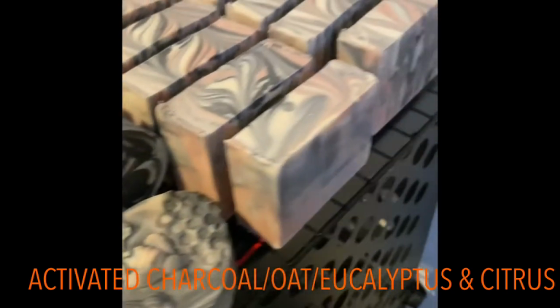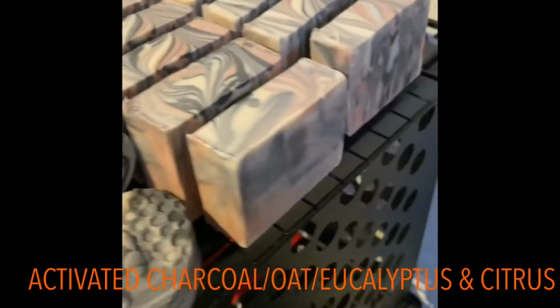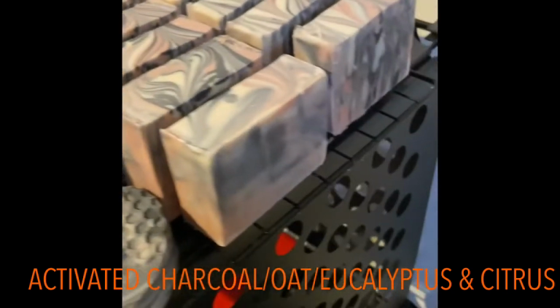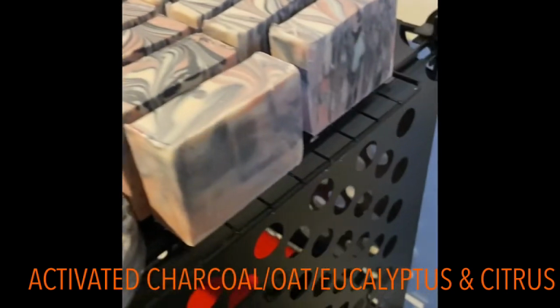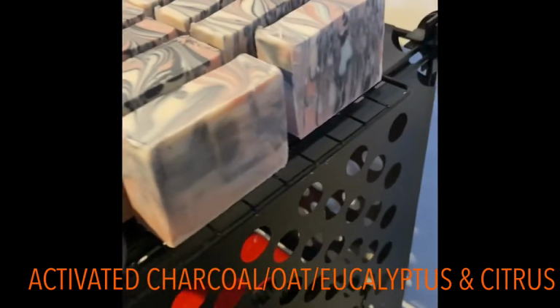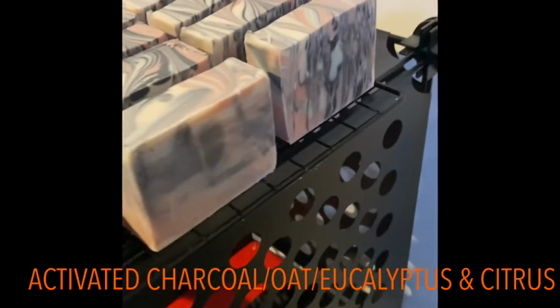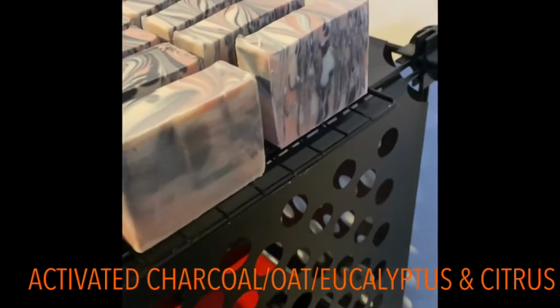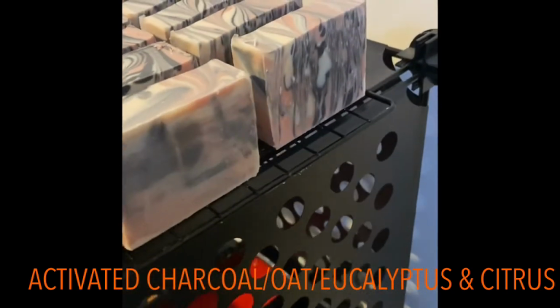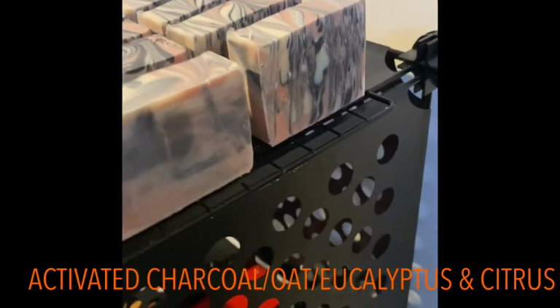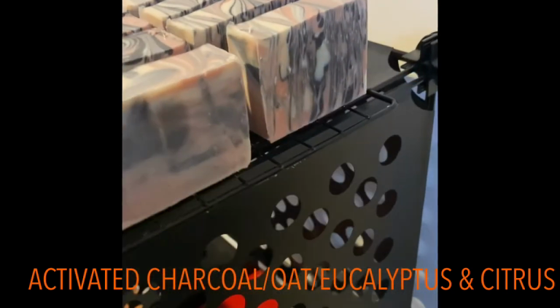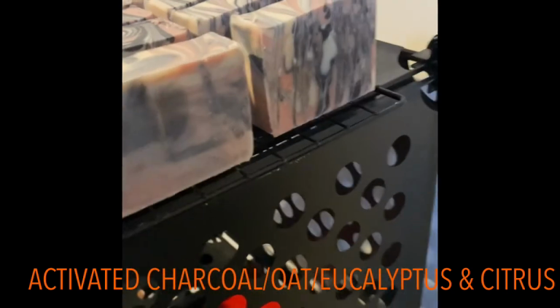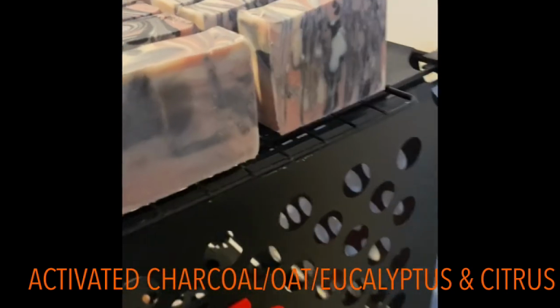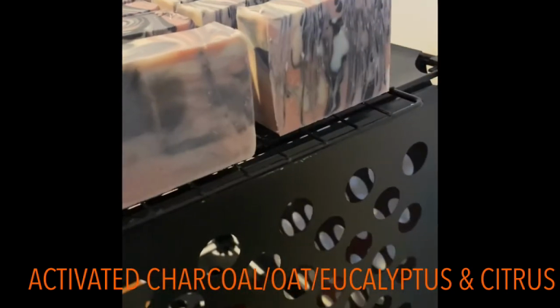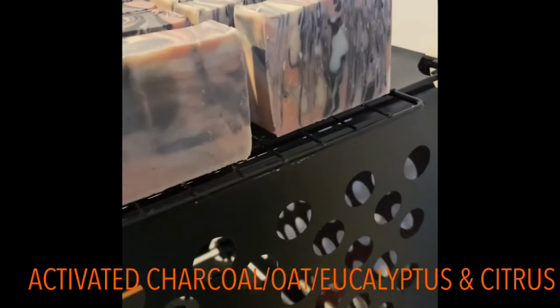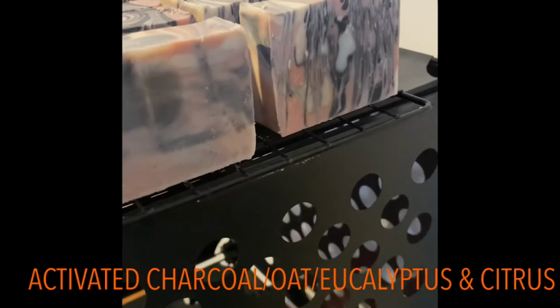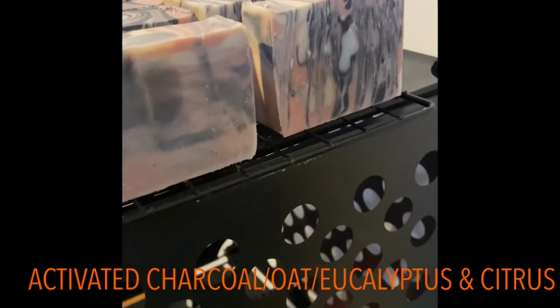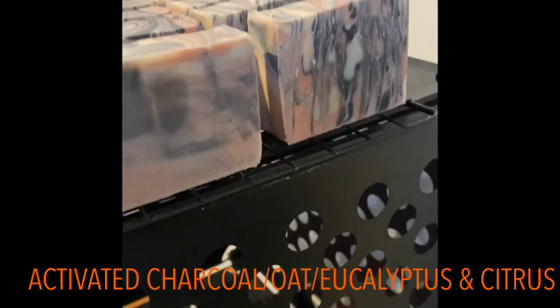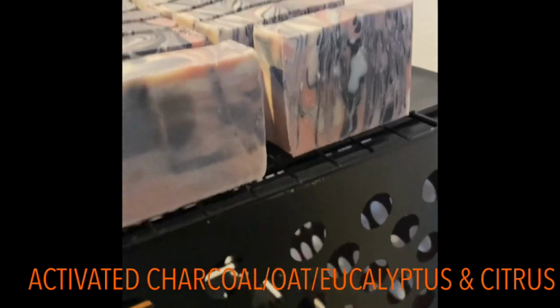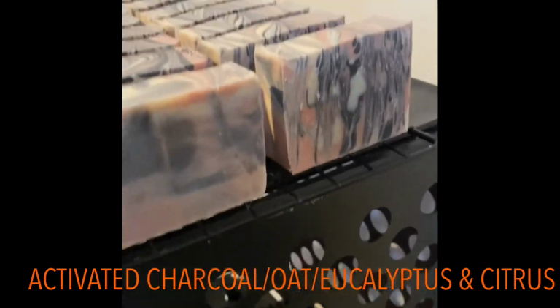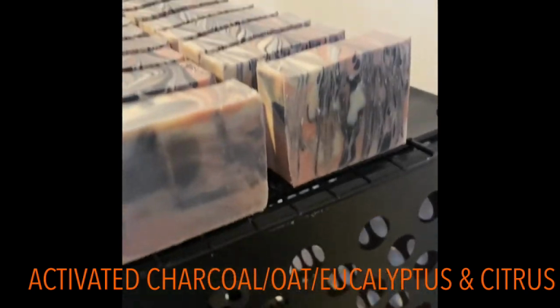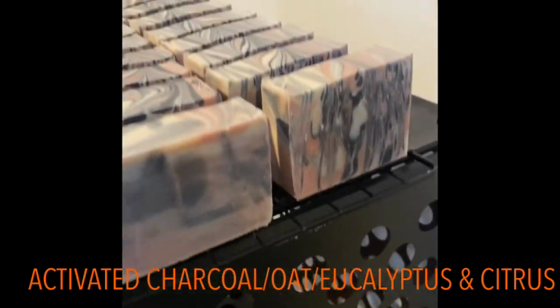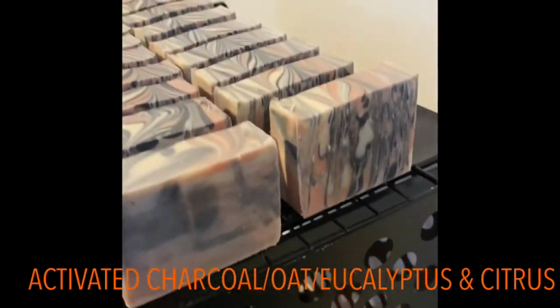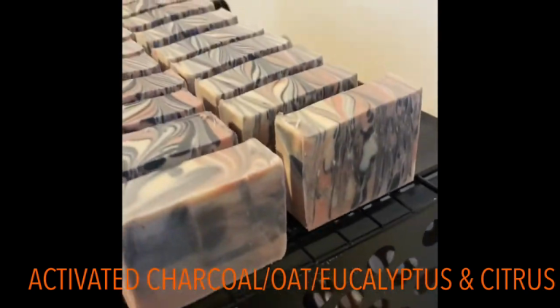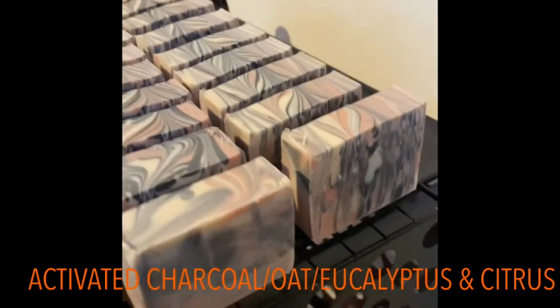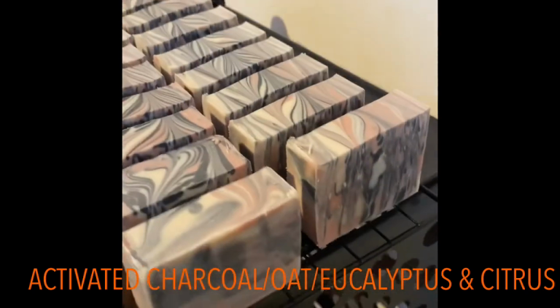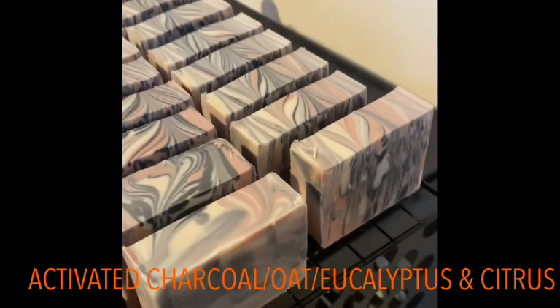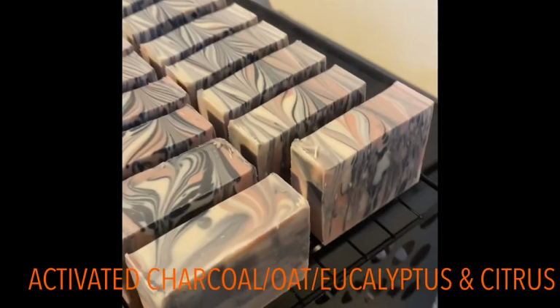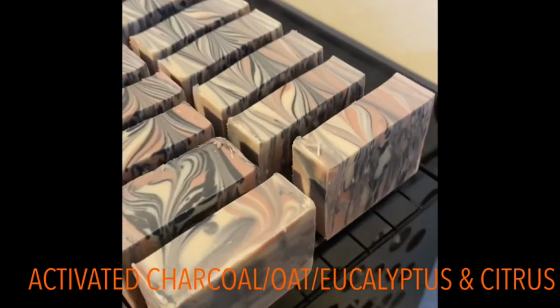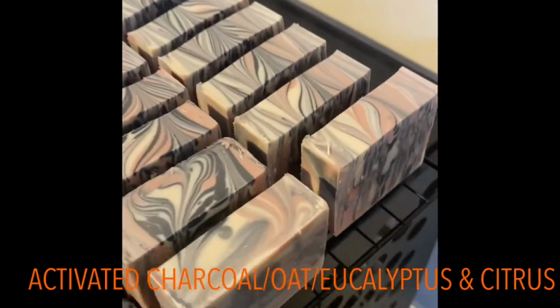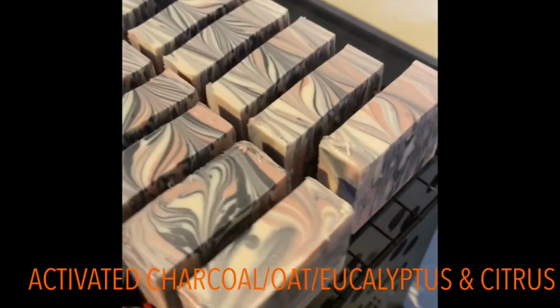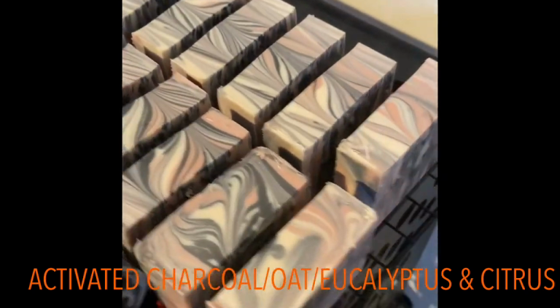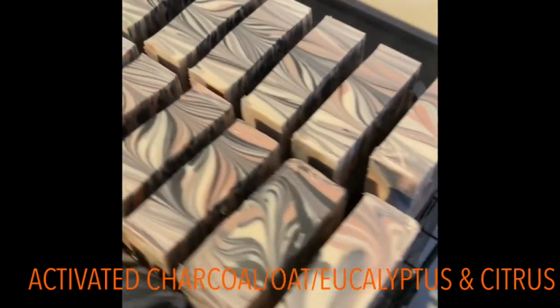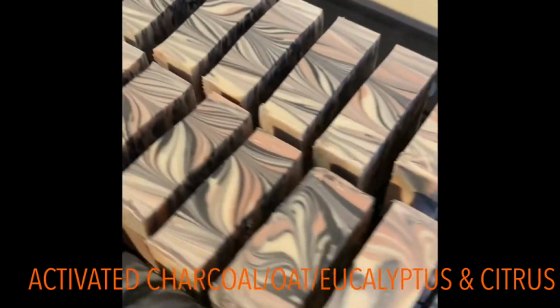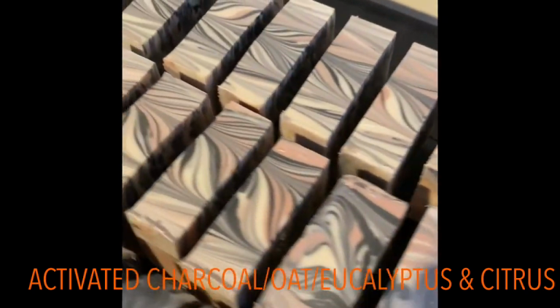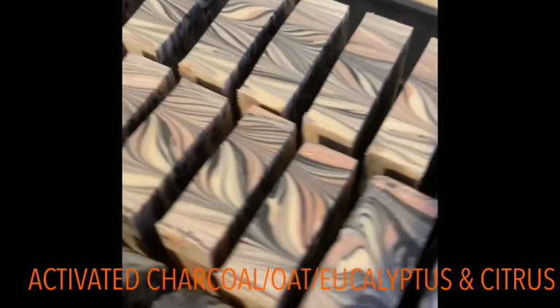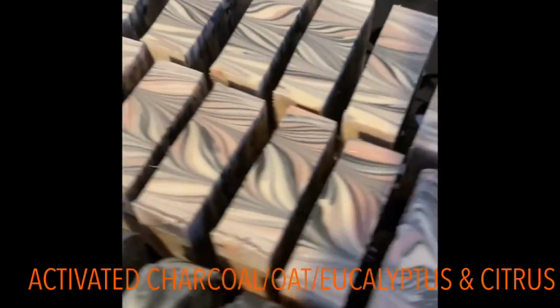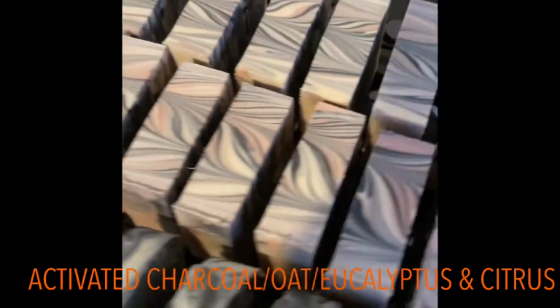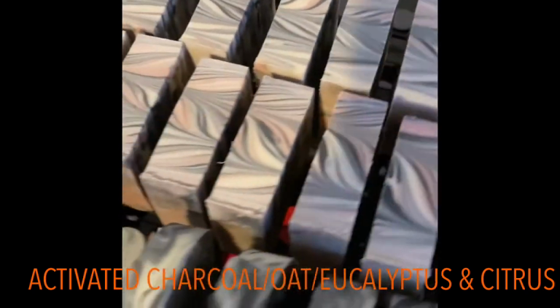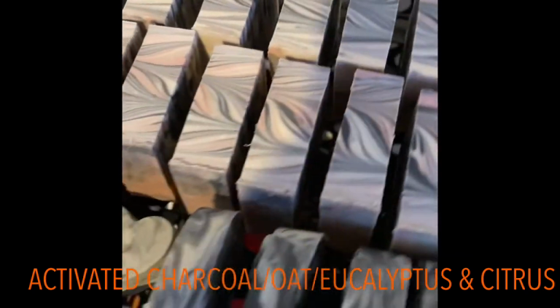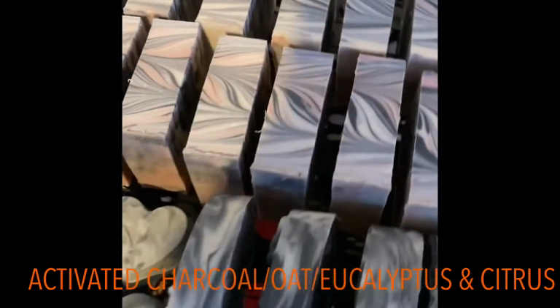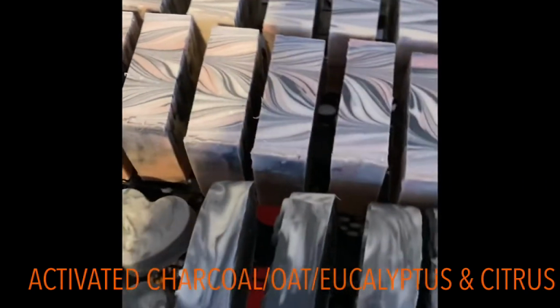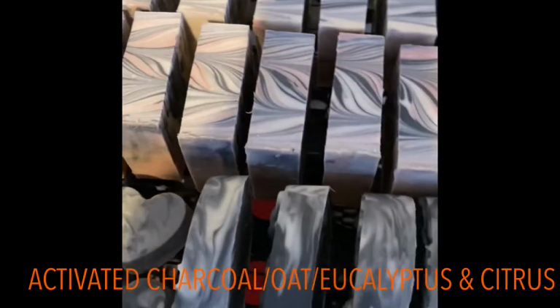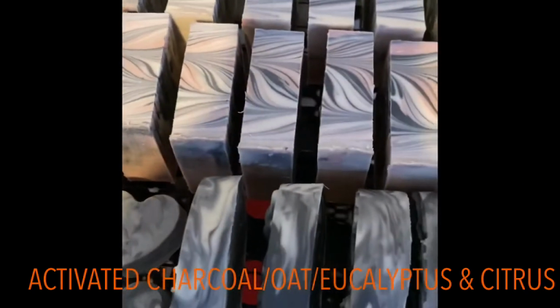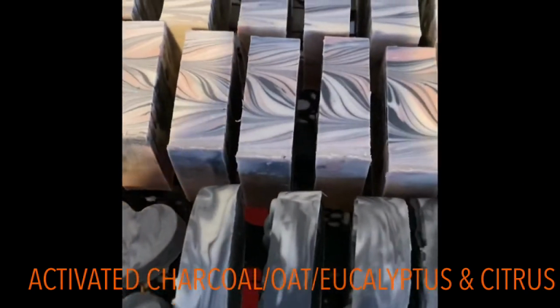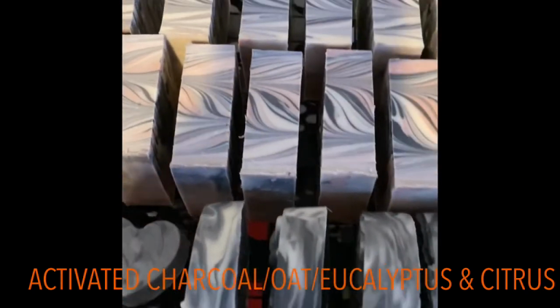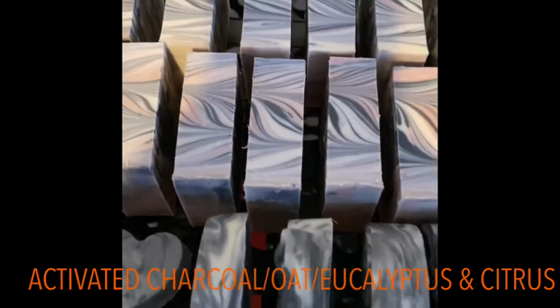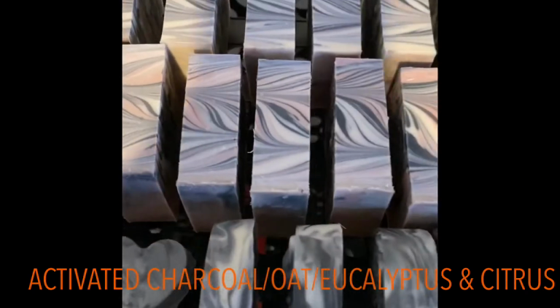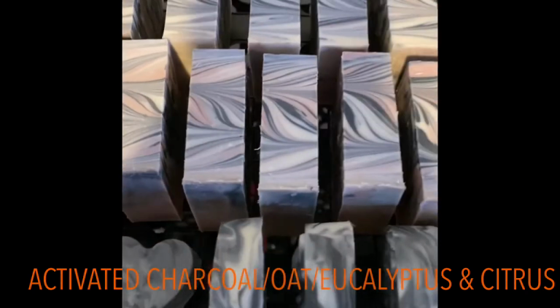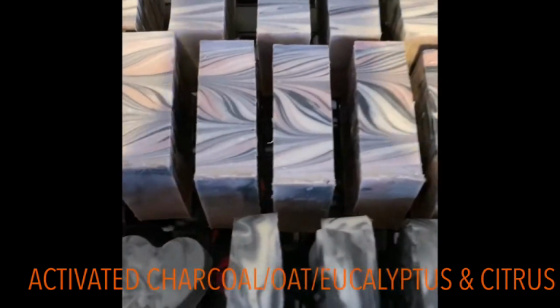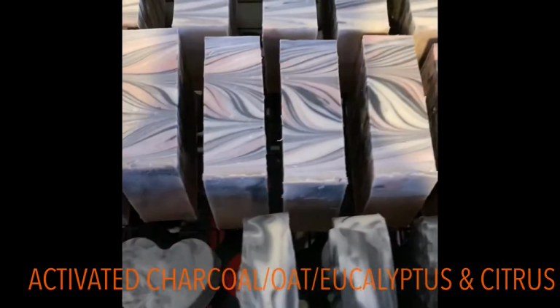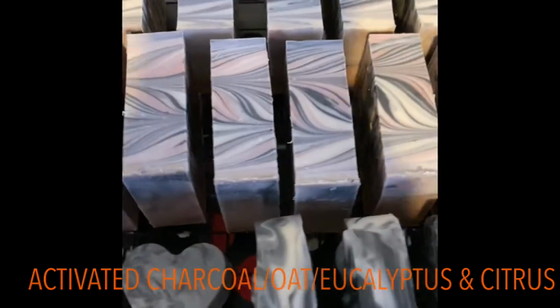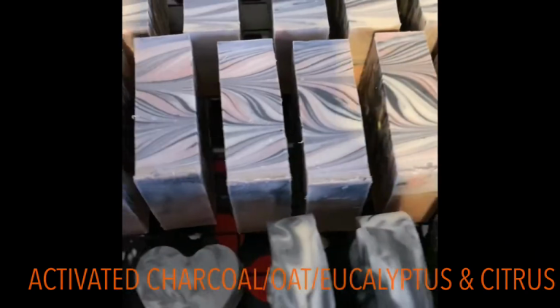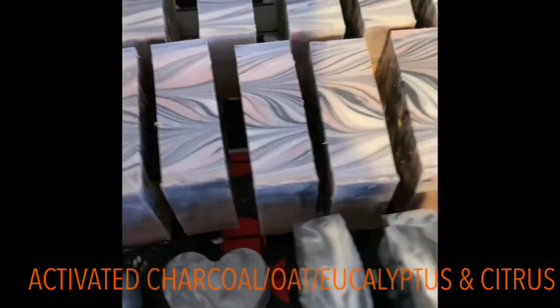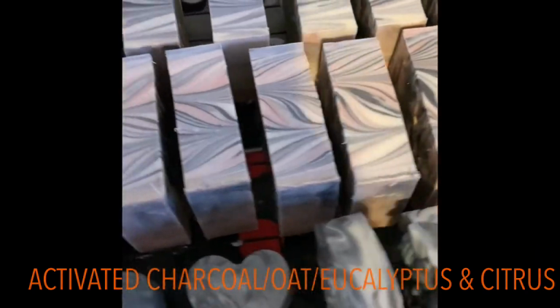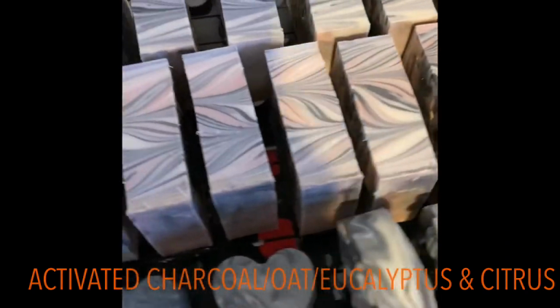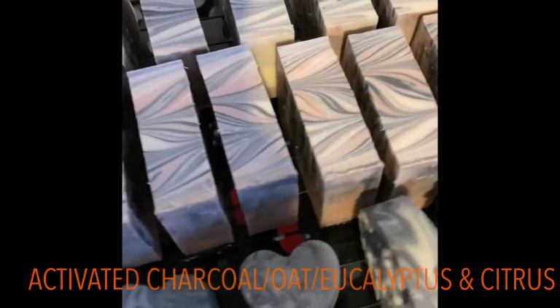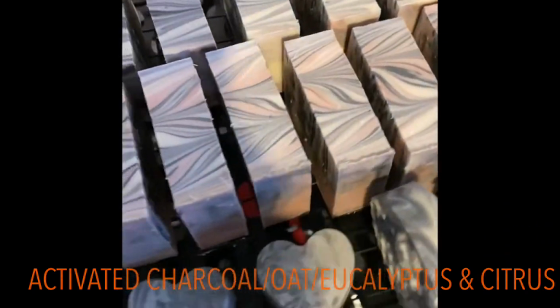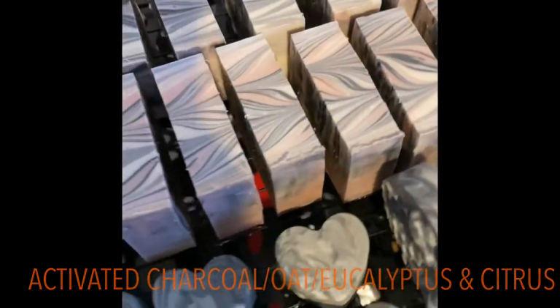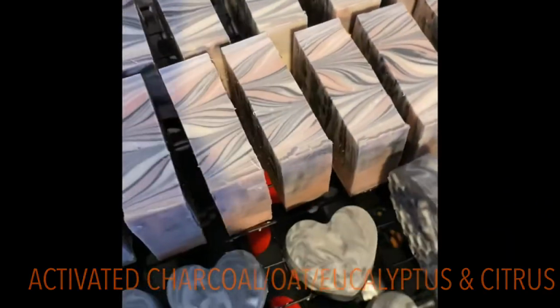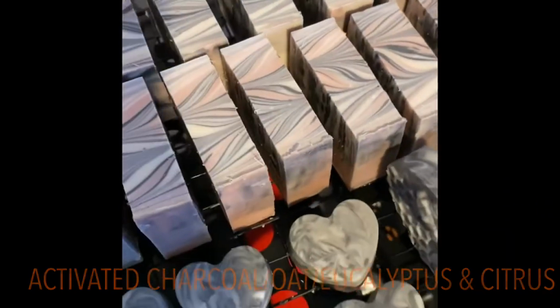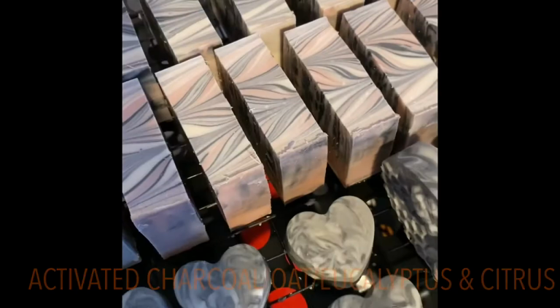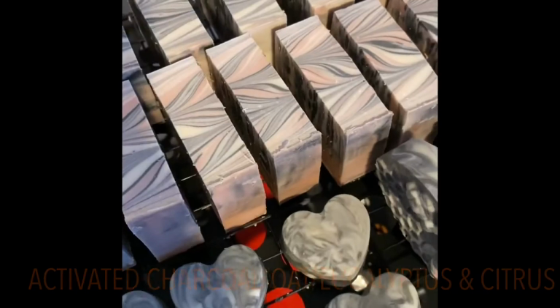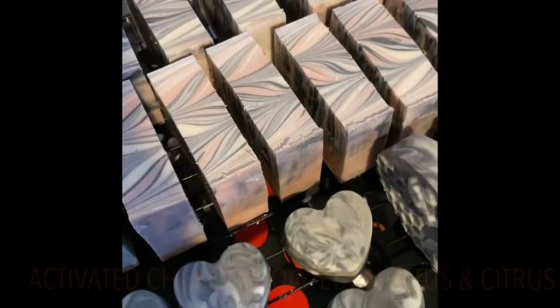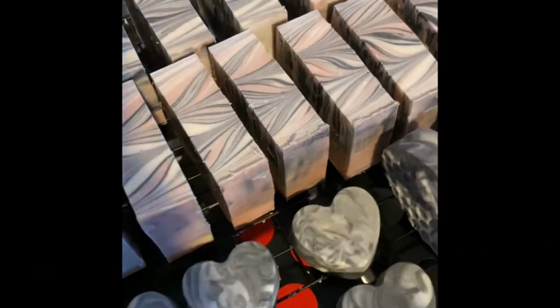We get quite a few from this batch as well. Beautiful, beautiful!